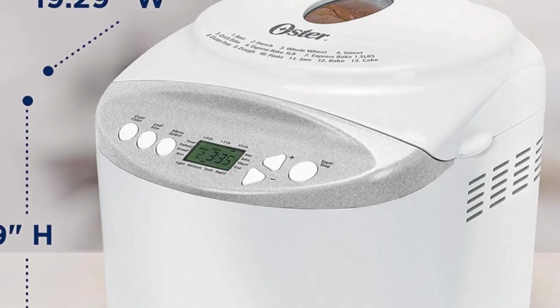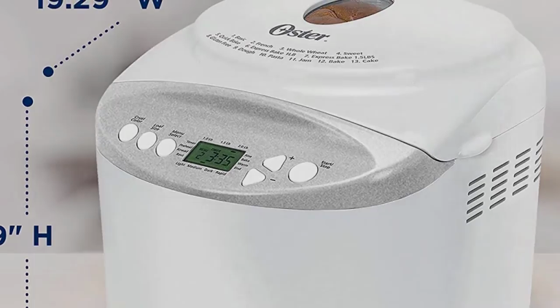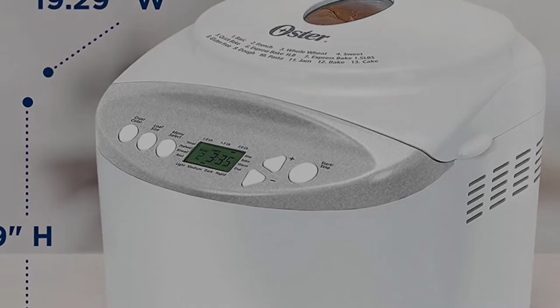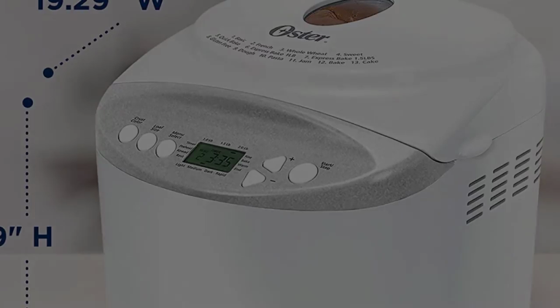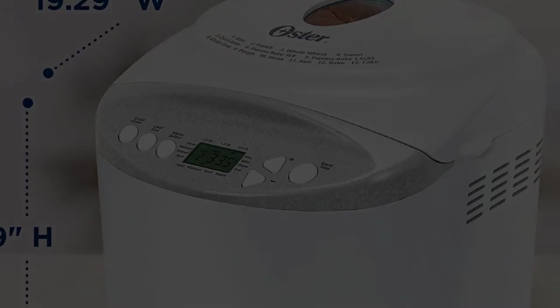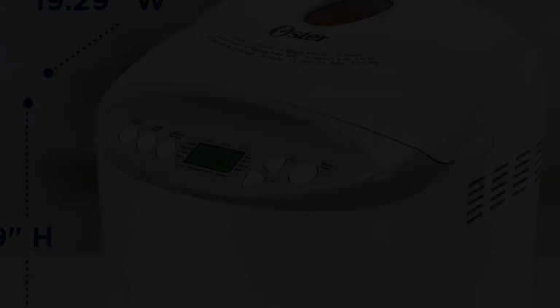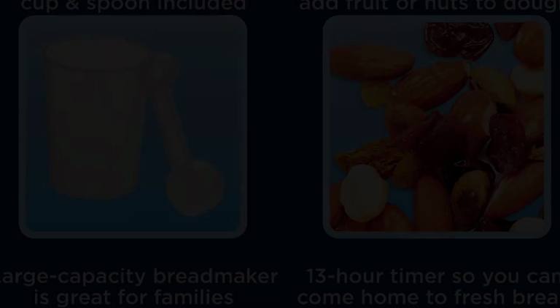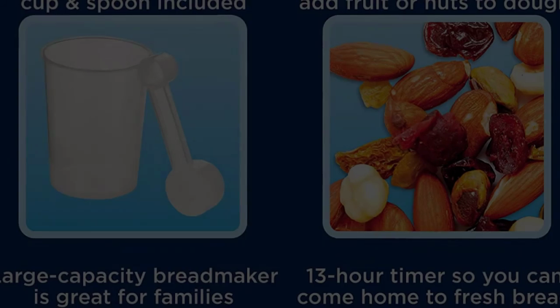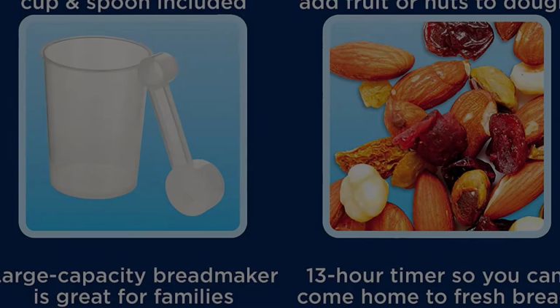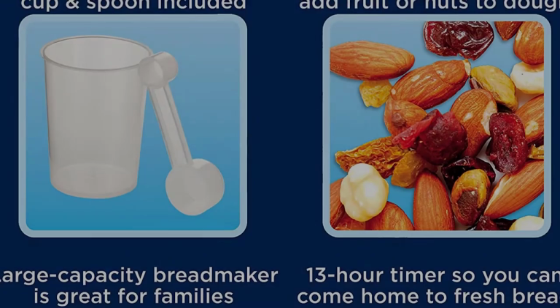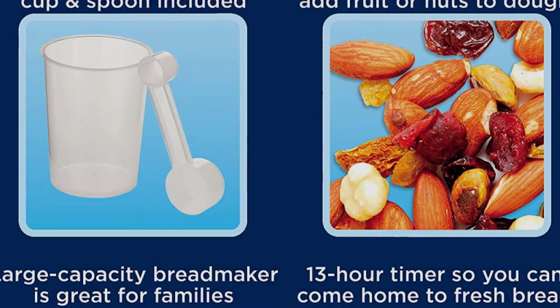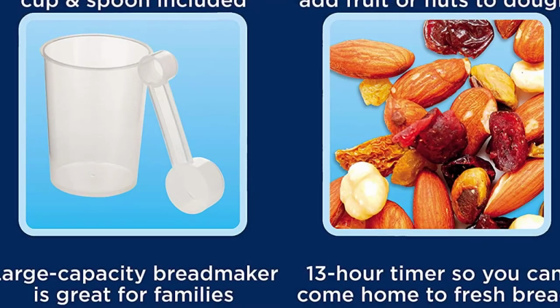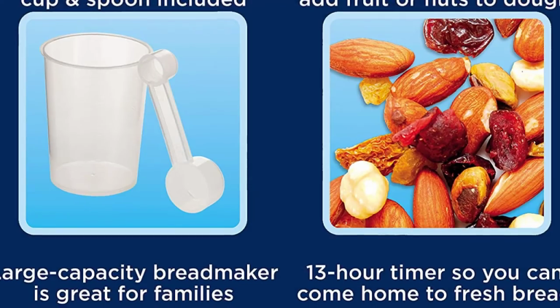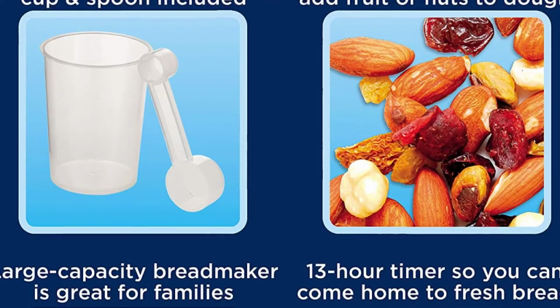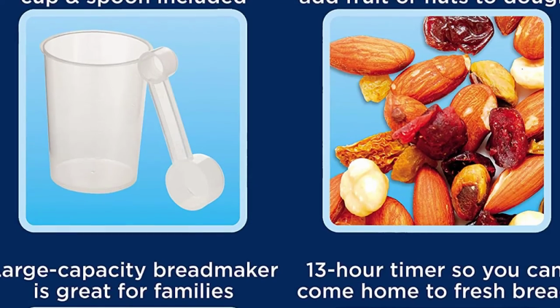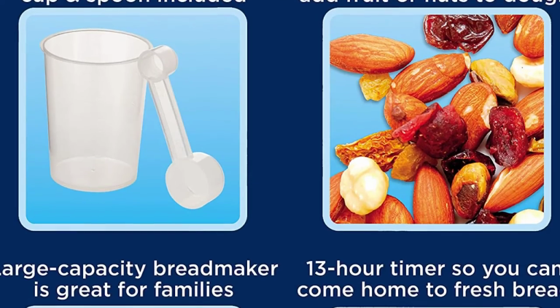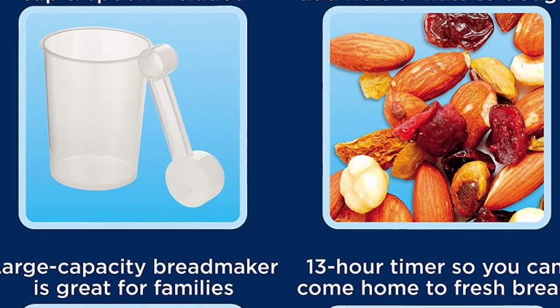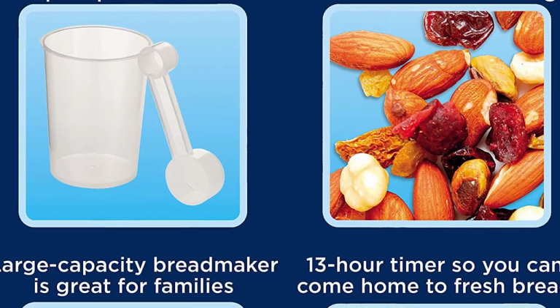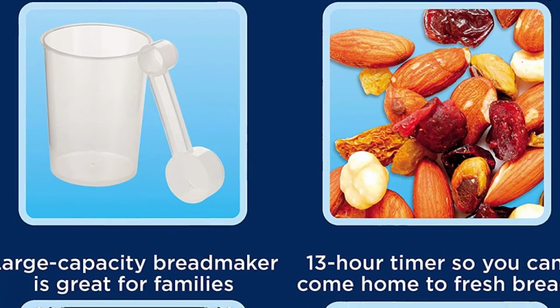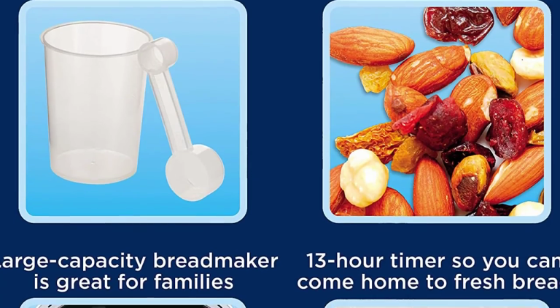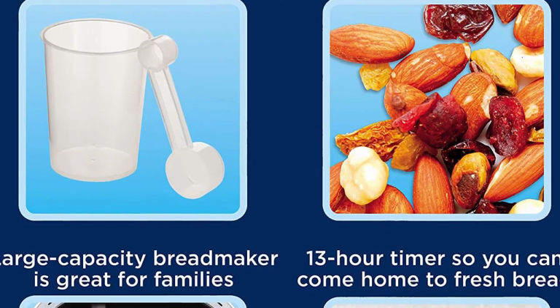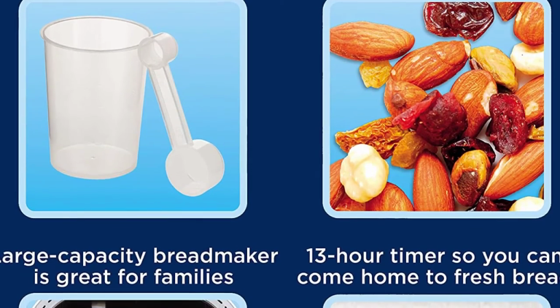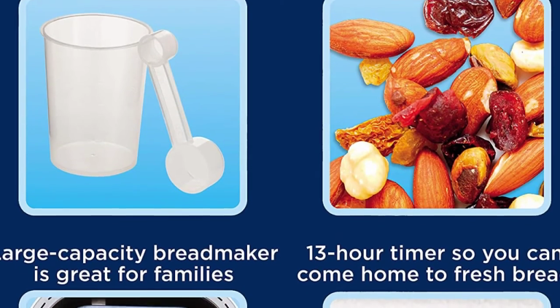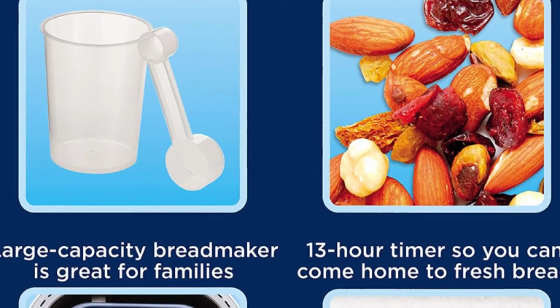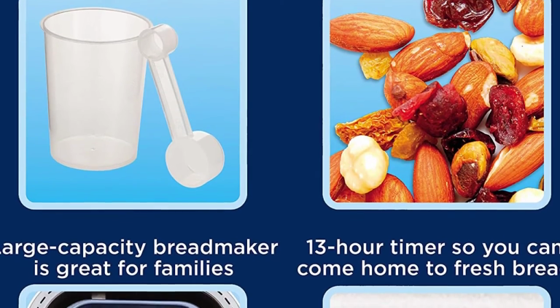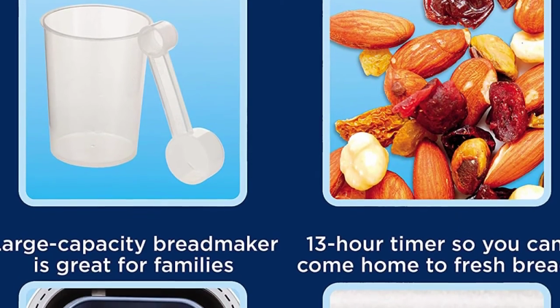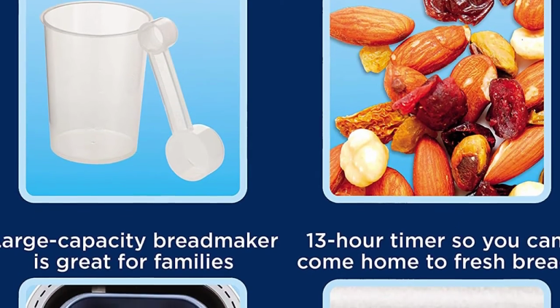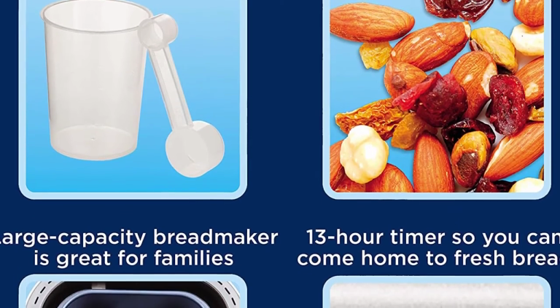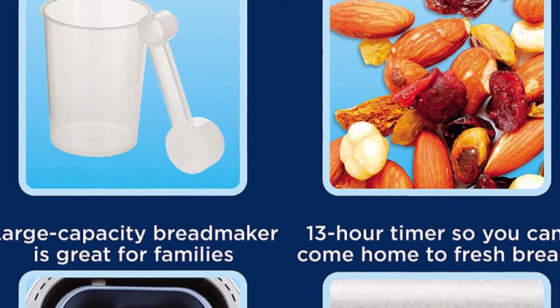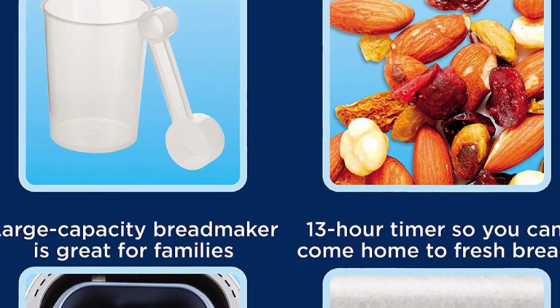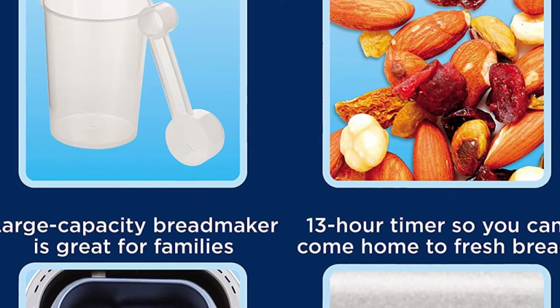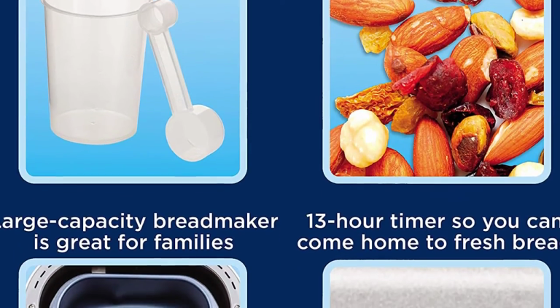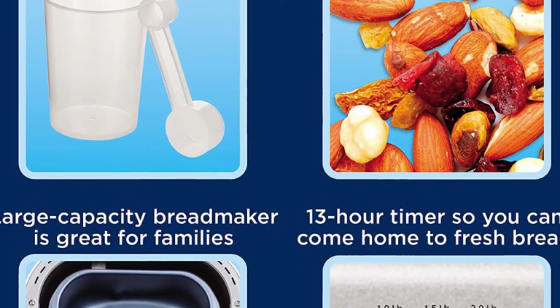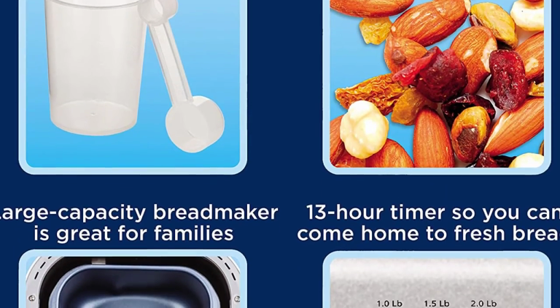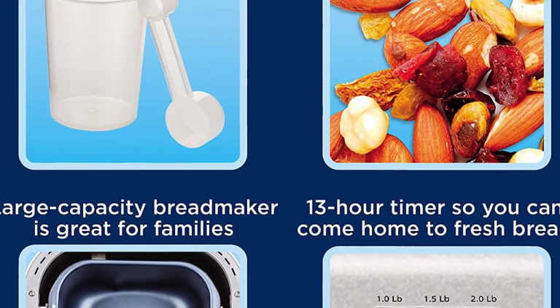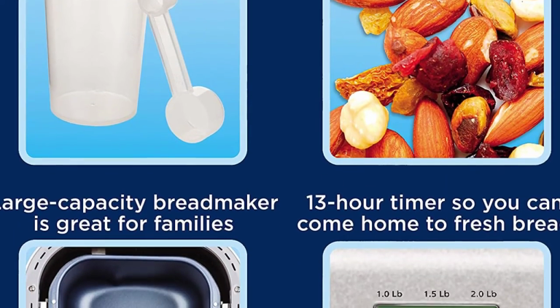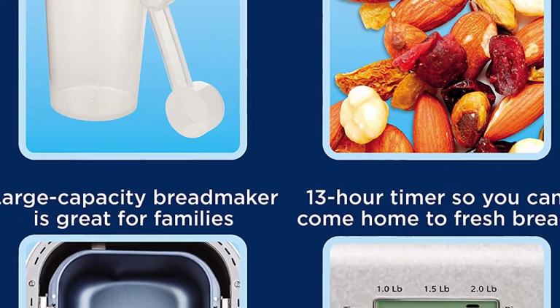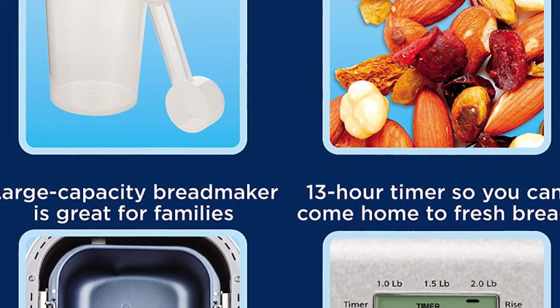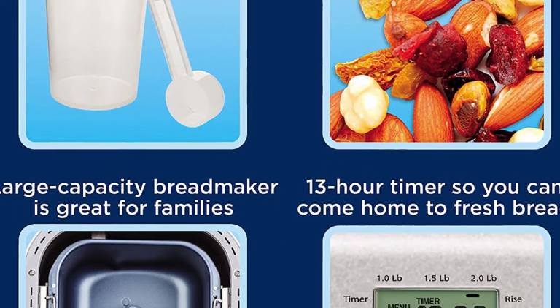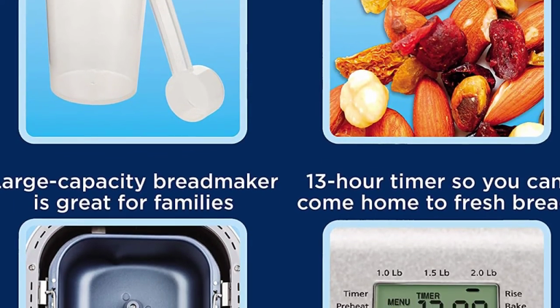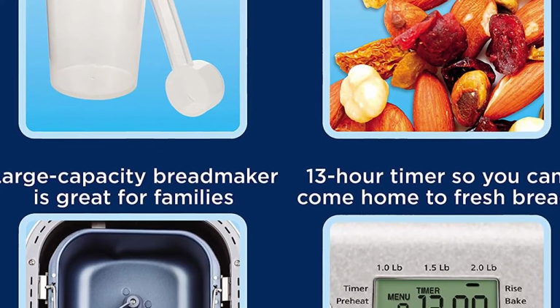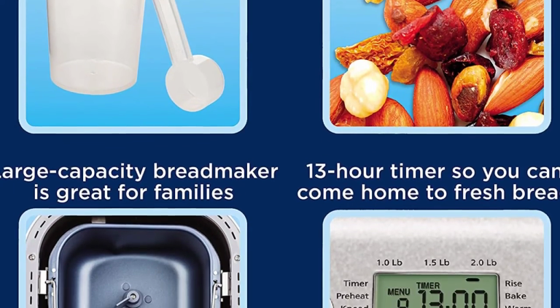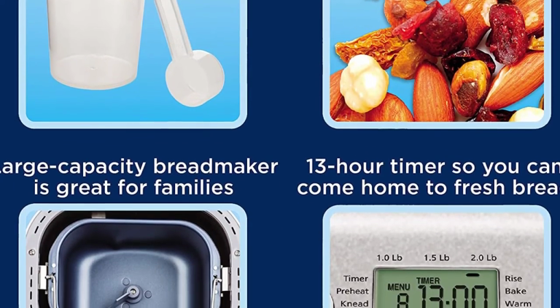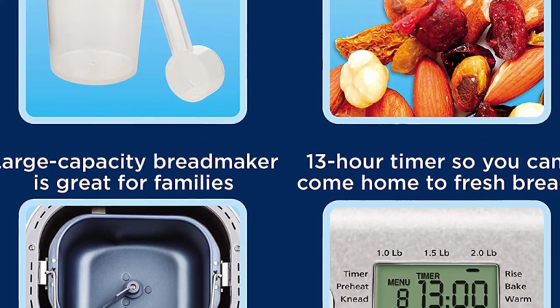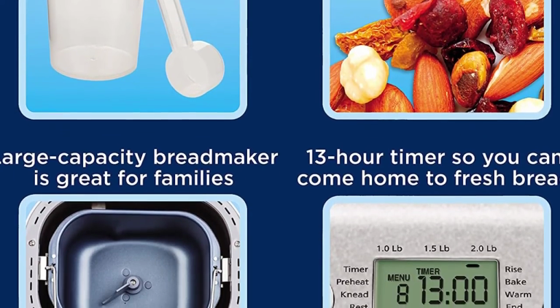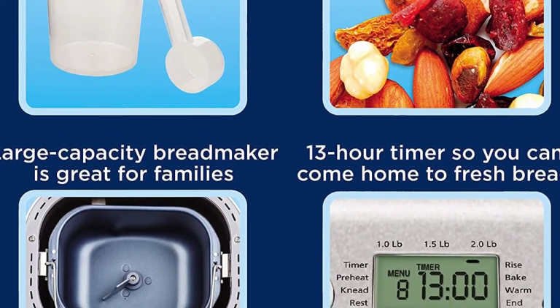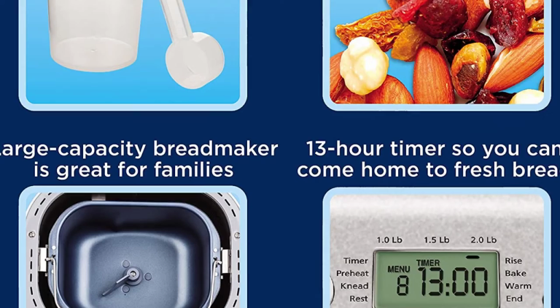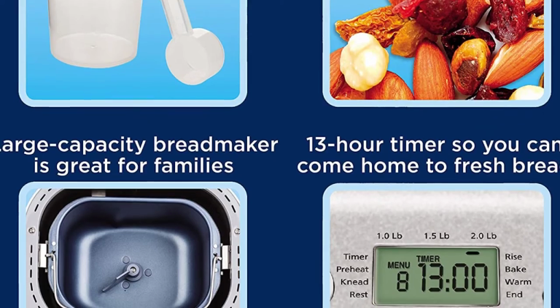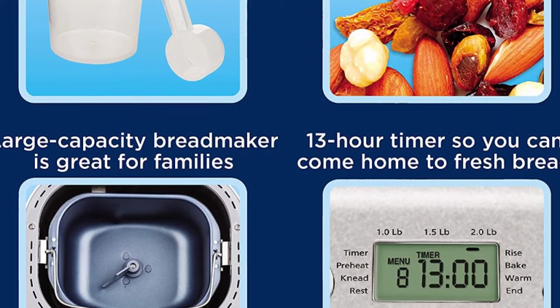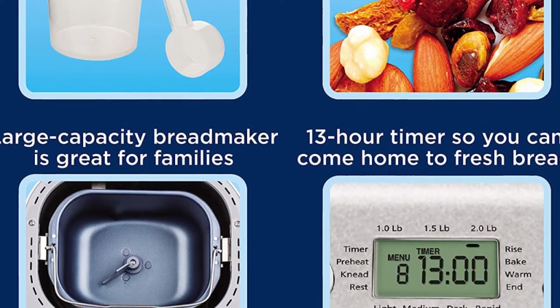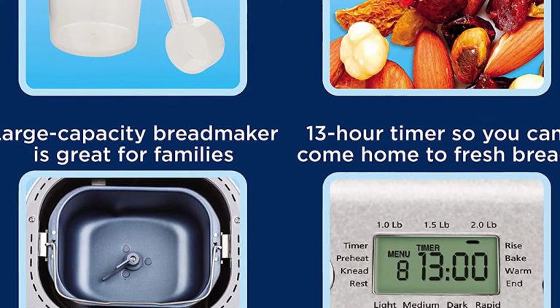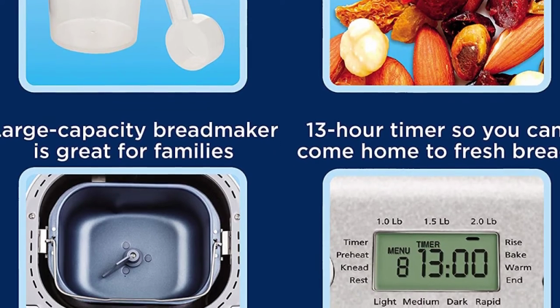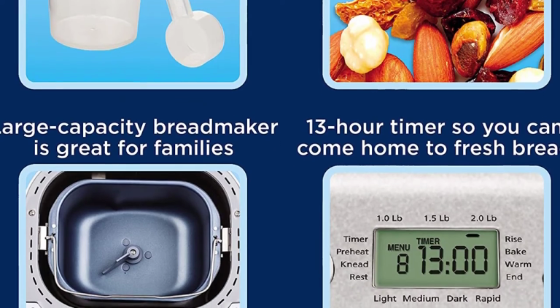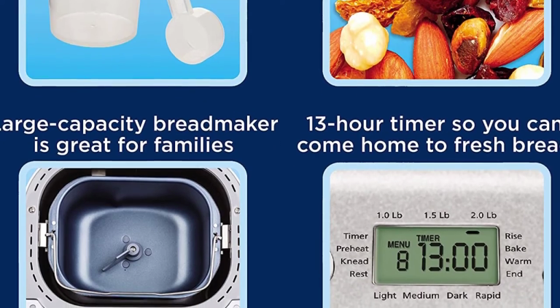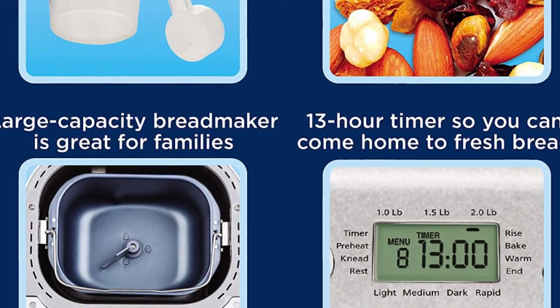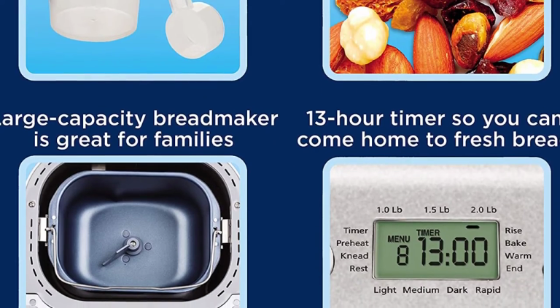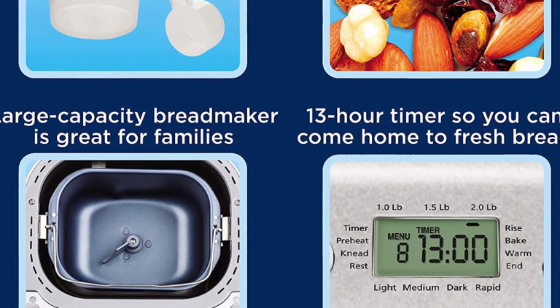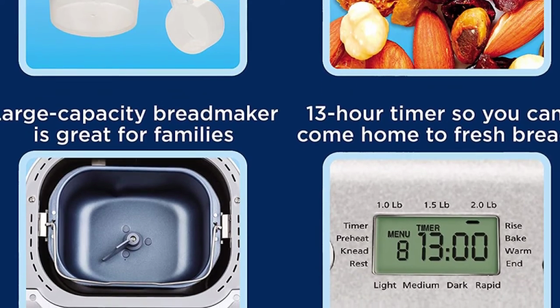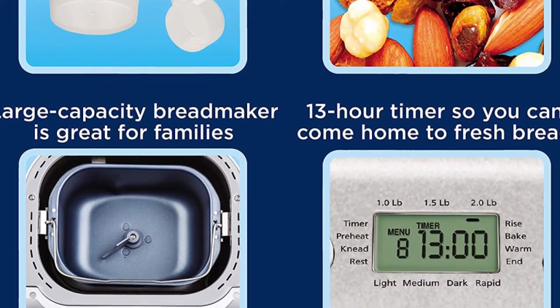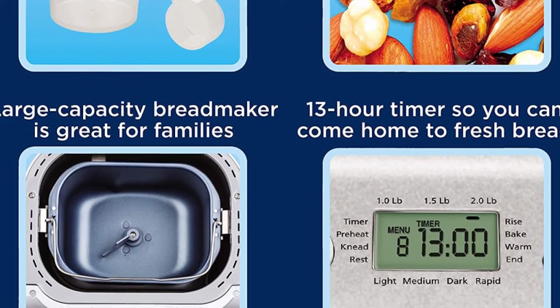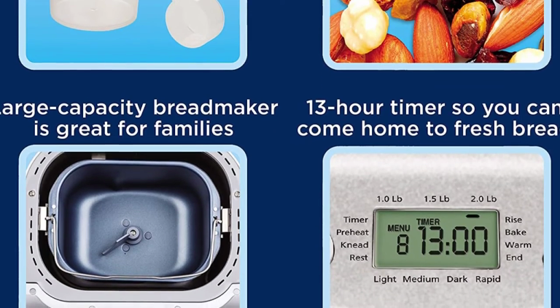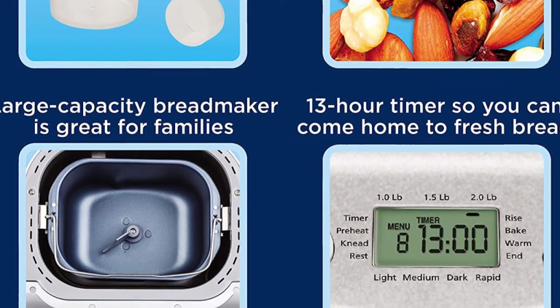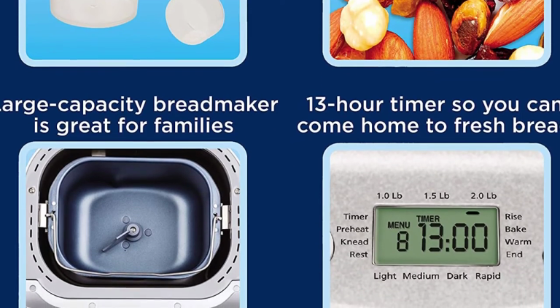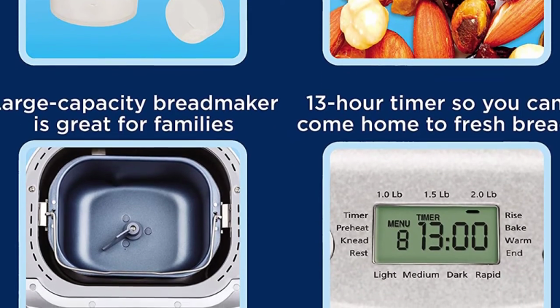To find out which bread machine is the best of them all, we researched and compared tons of different models. Number 5: